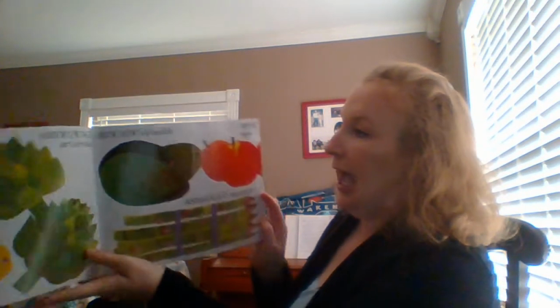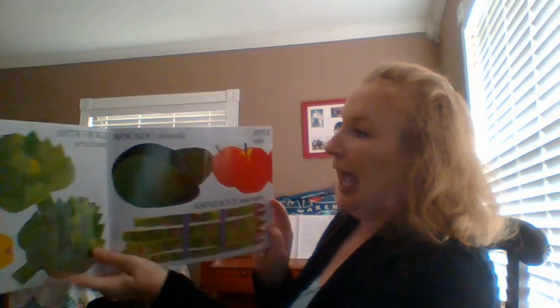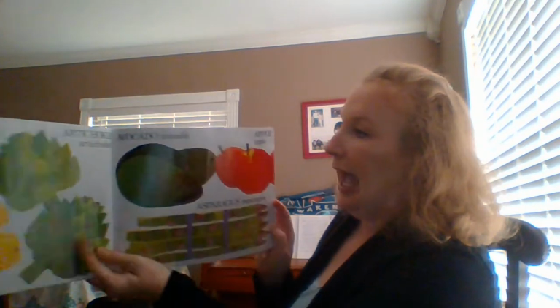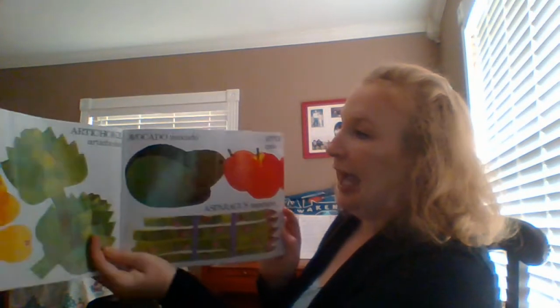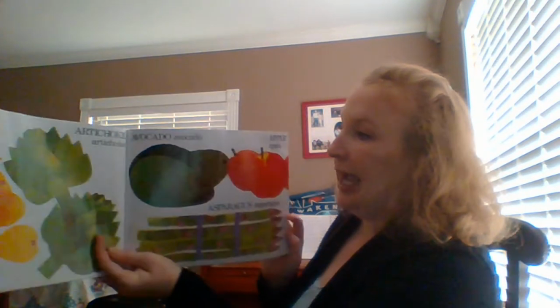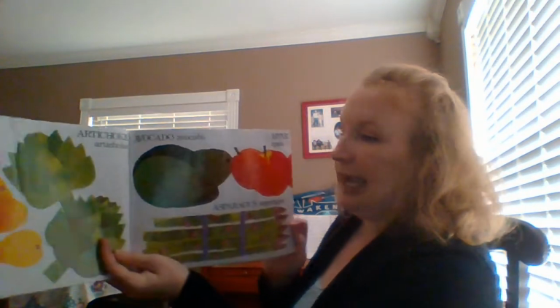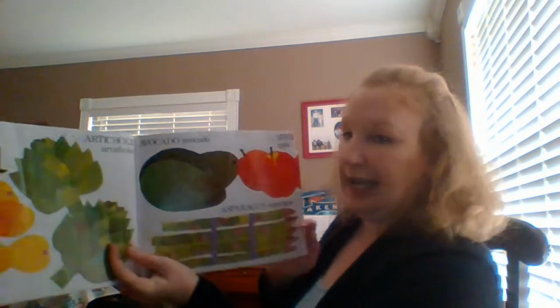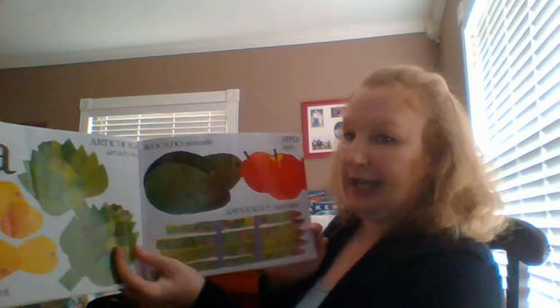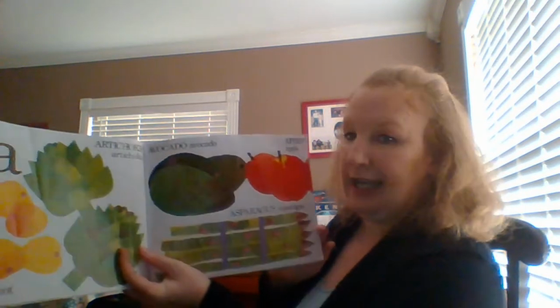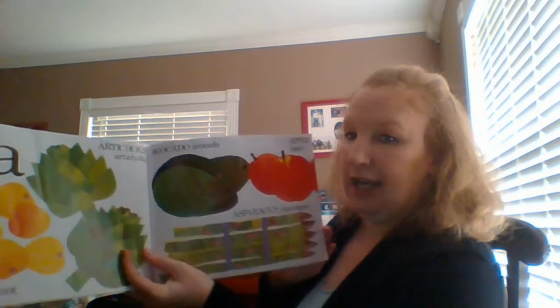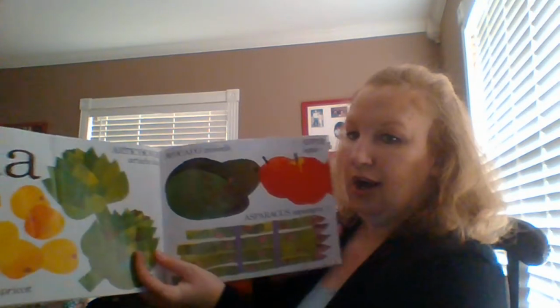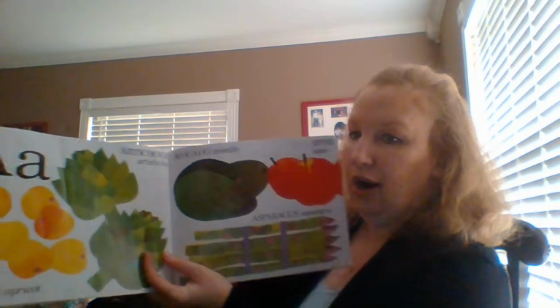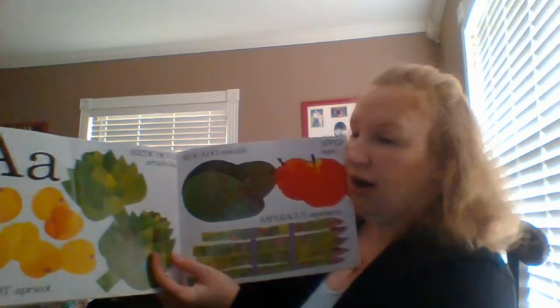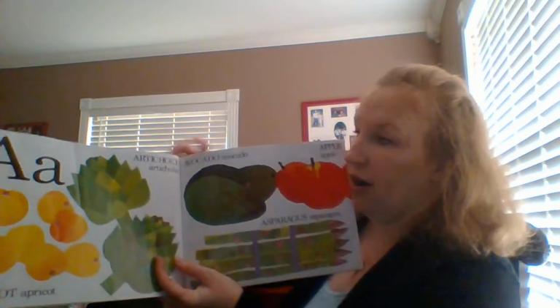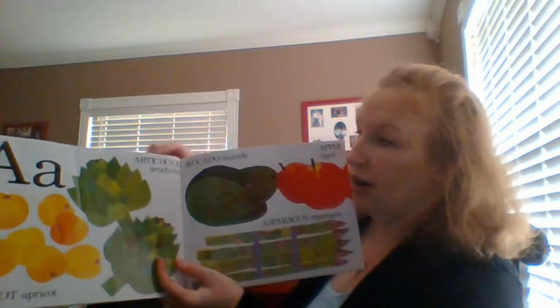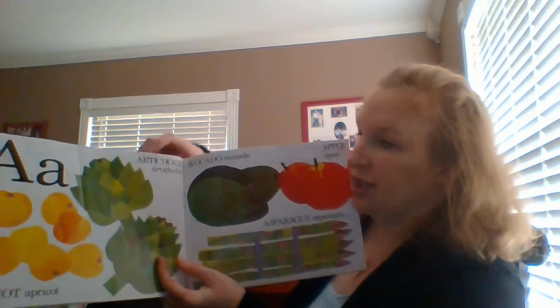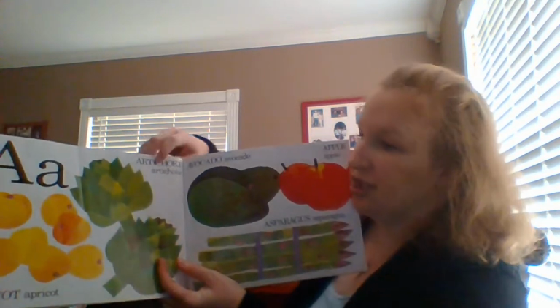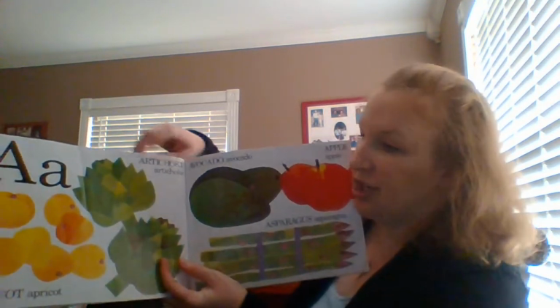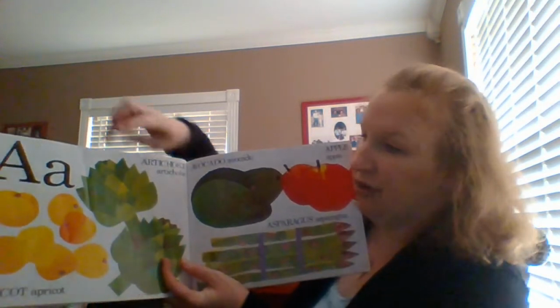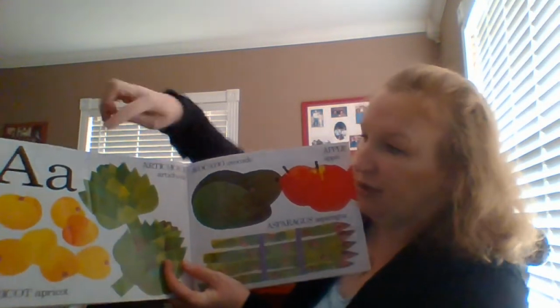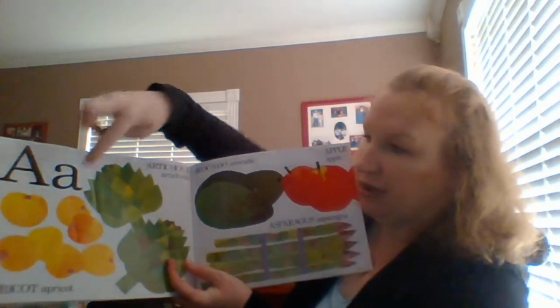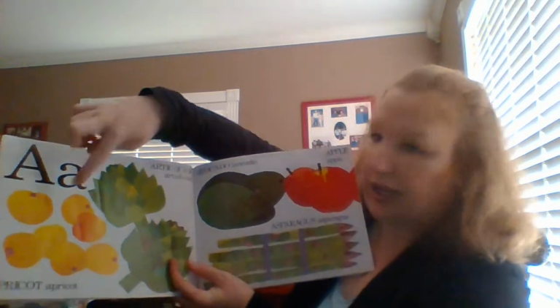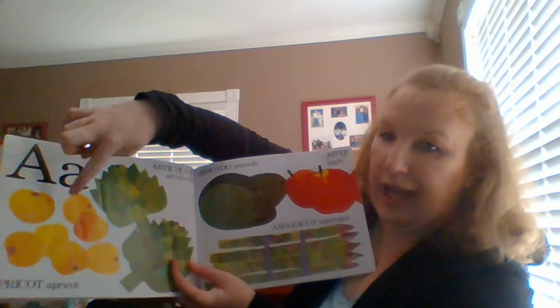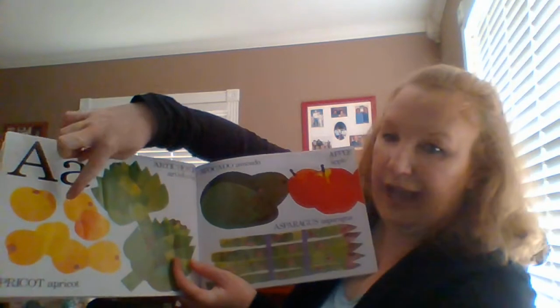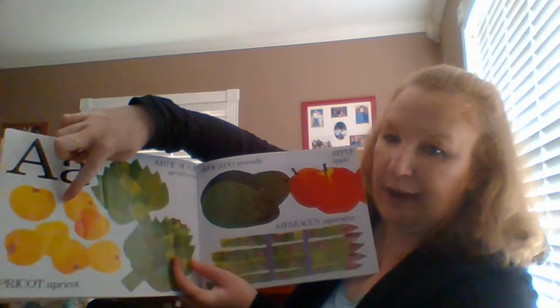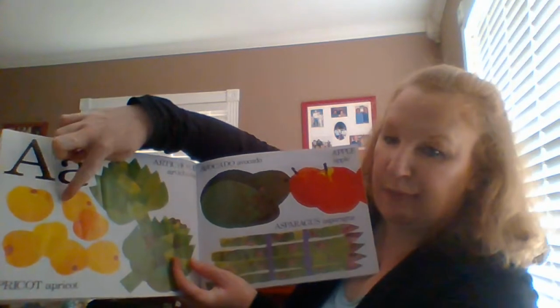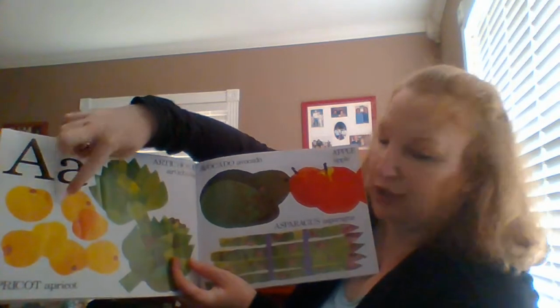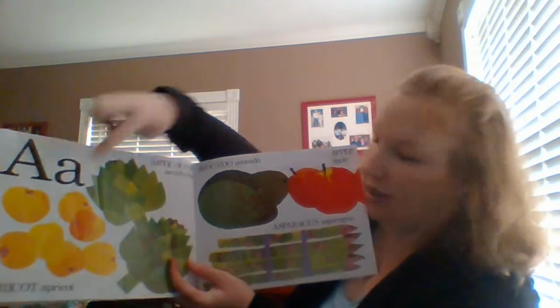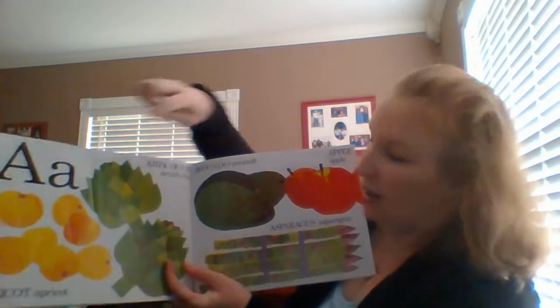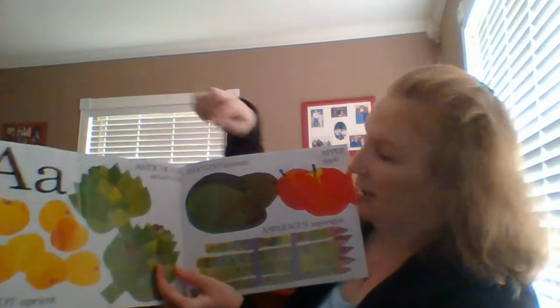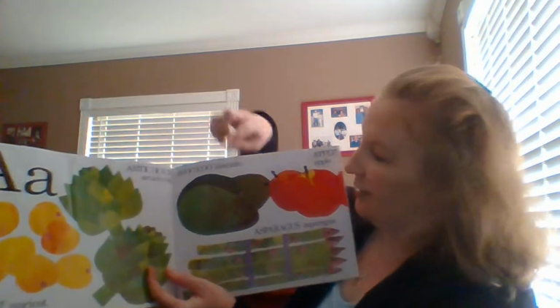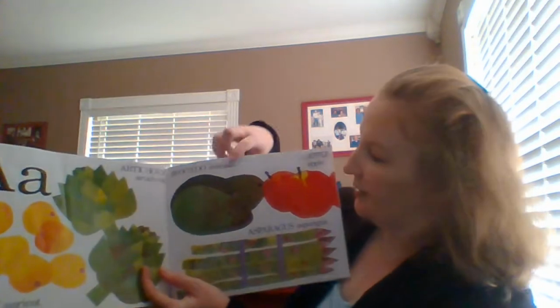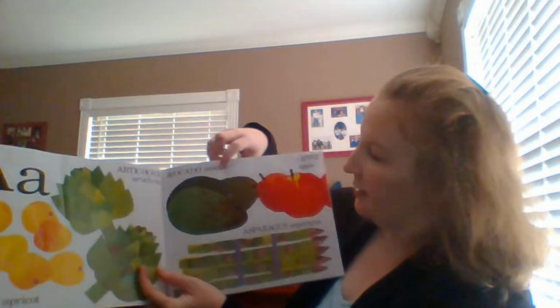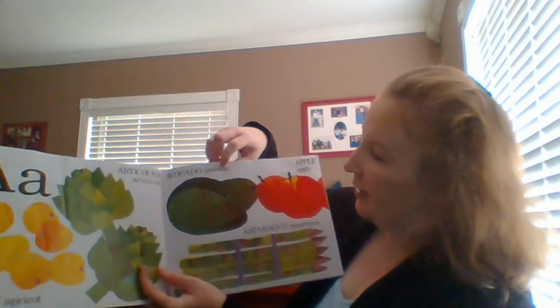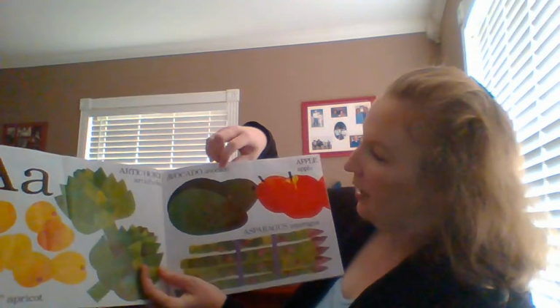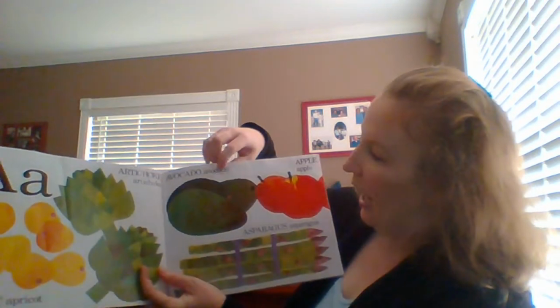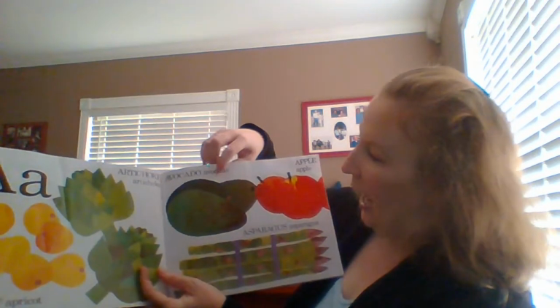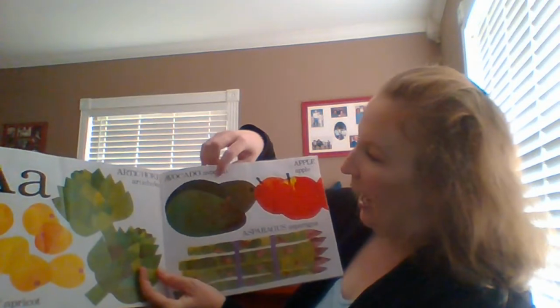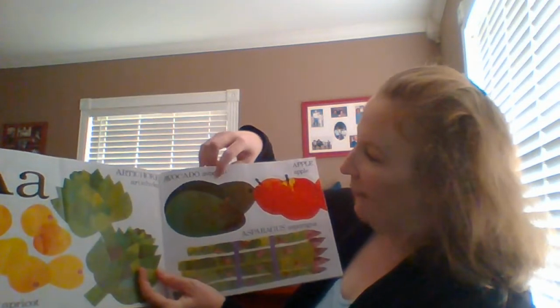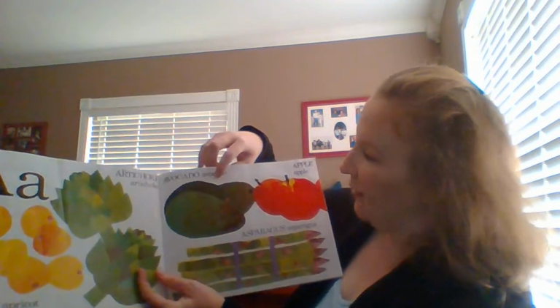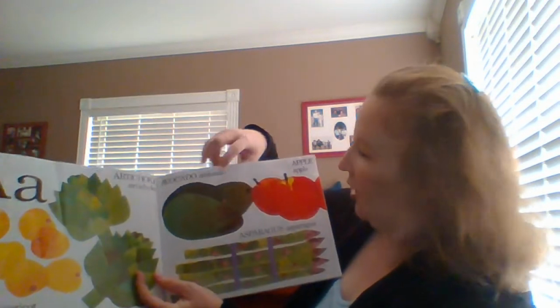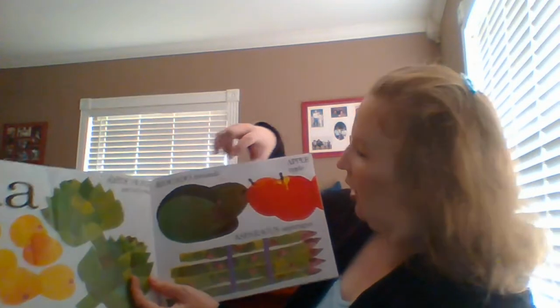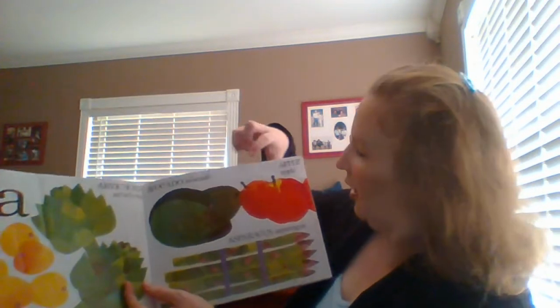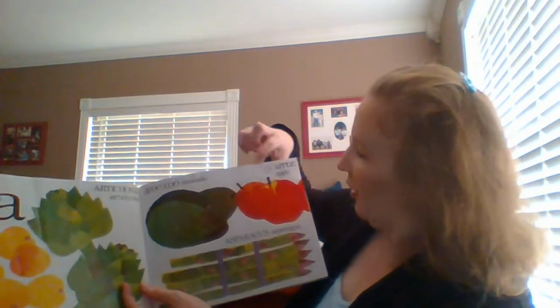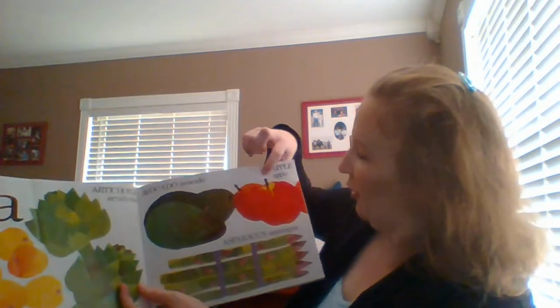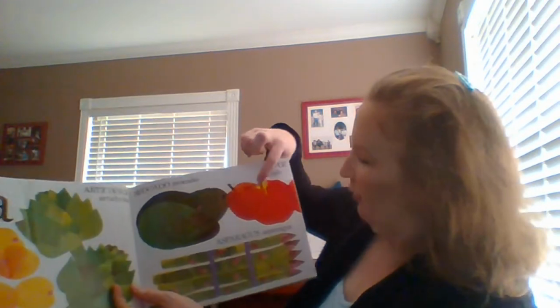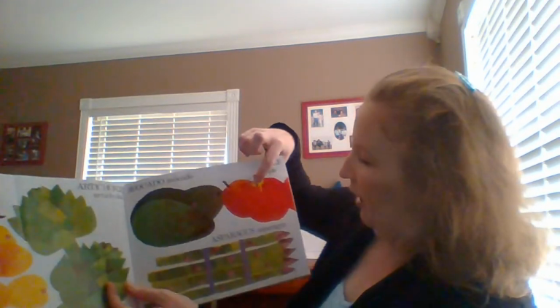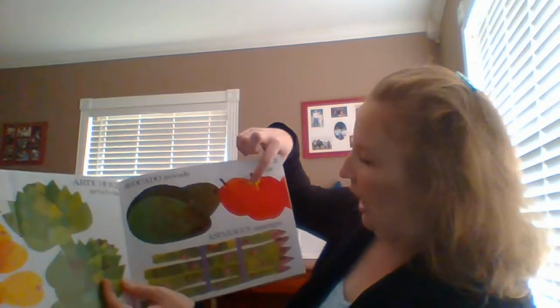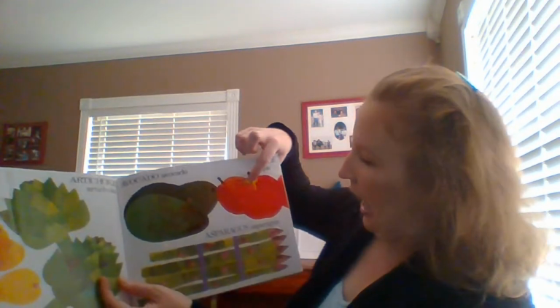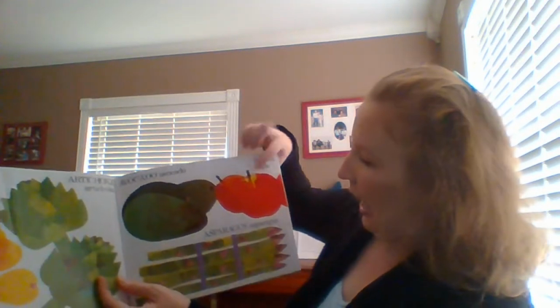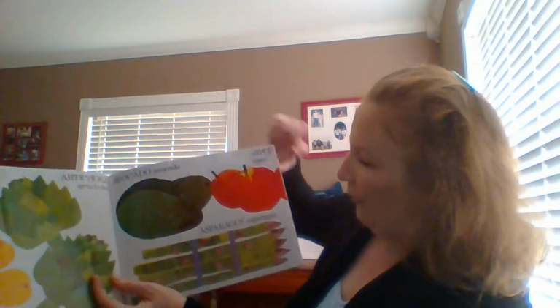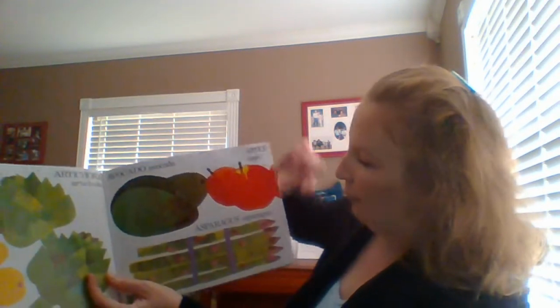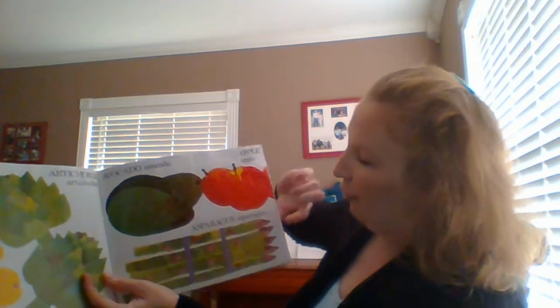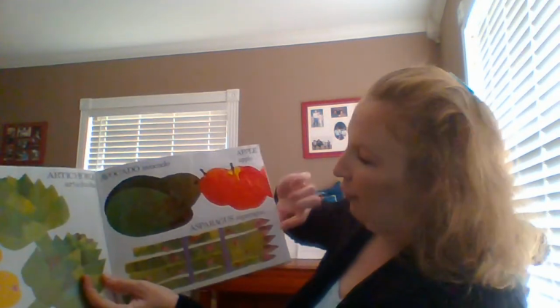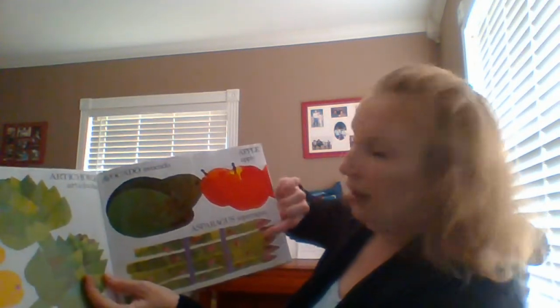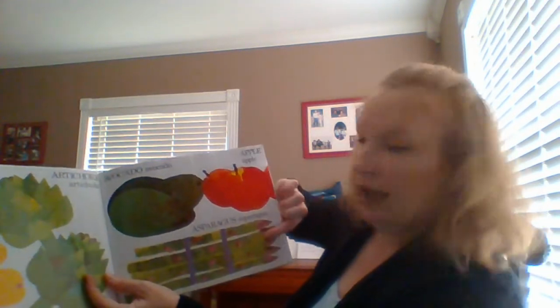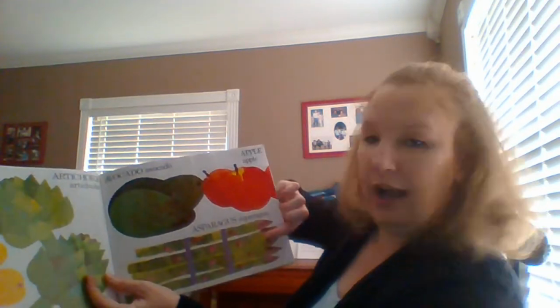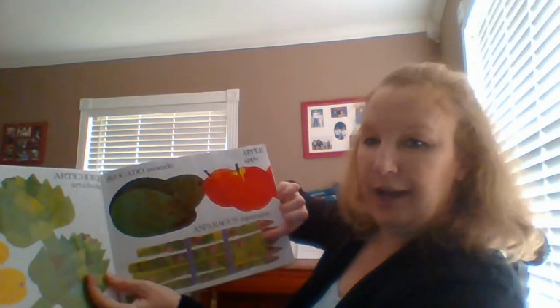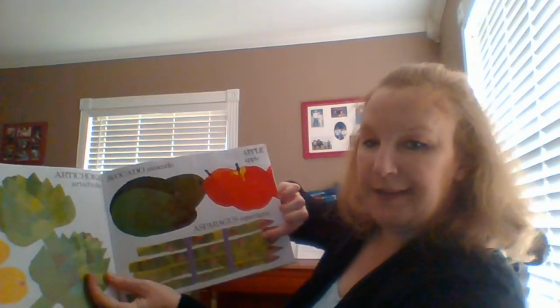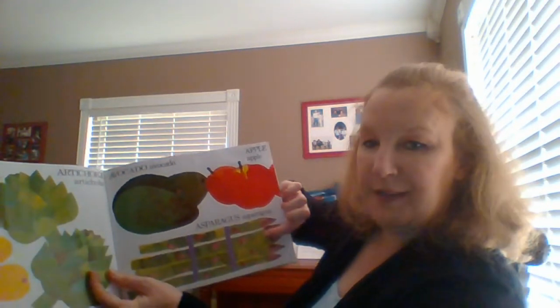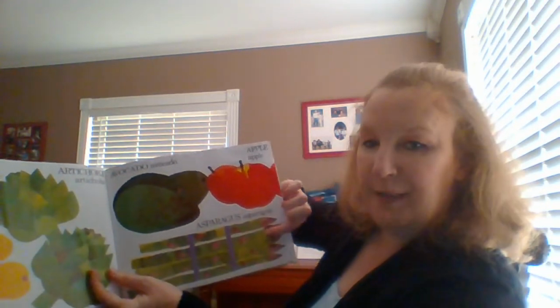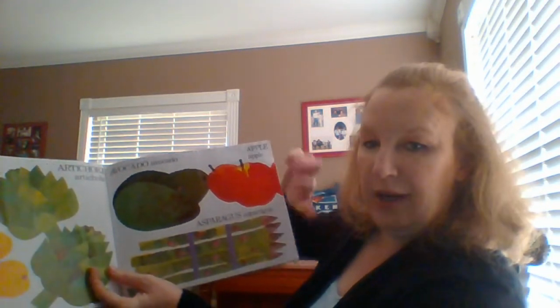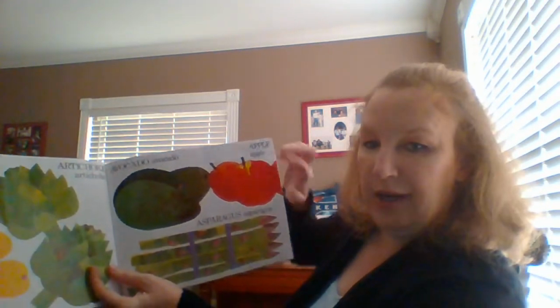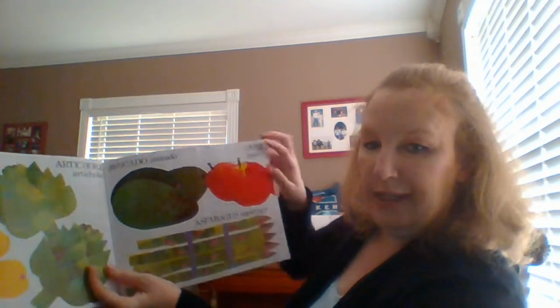A. Artichoke, apricot, avocado, apple, asparagus.